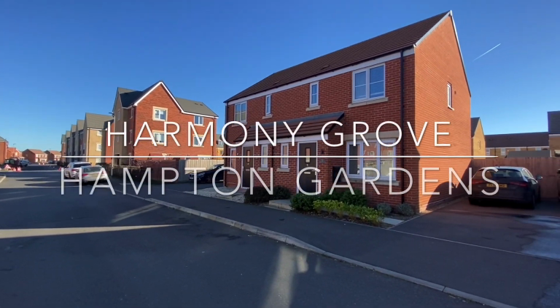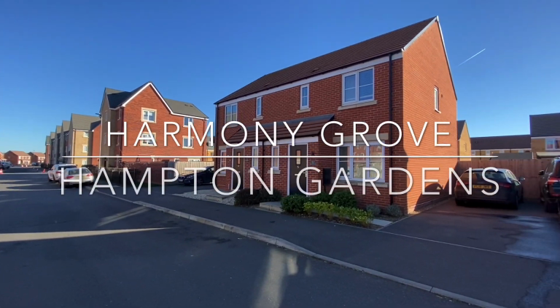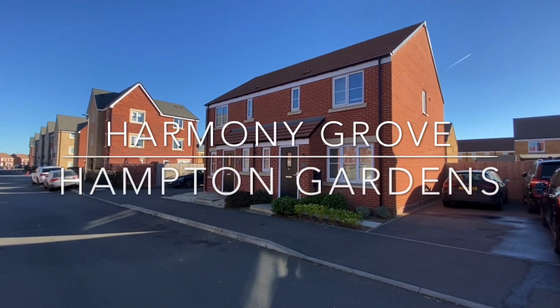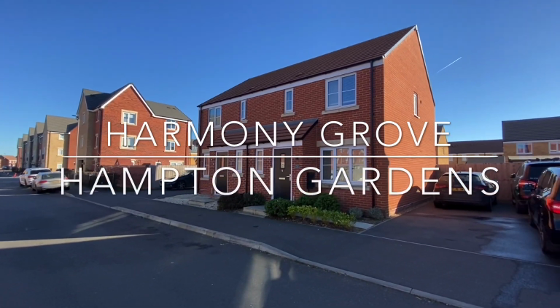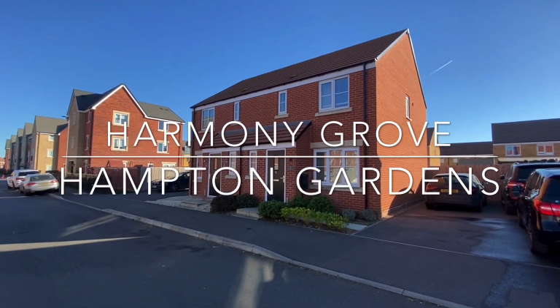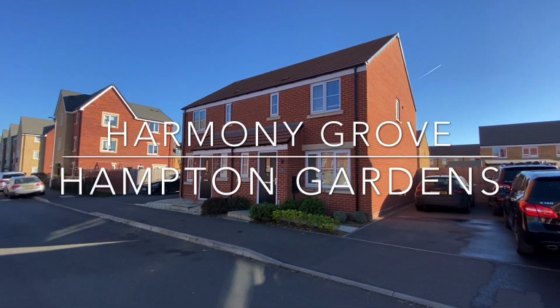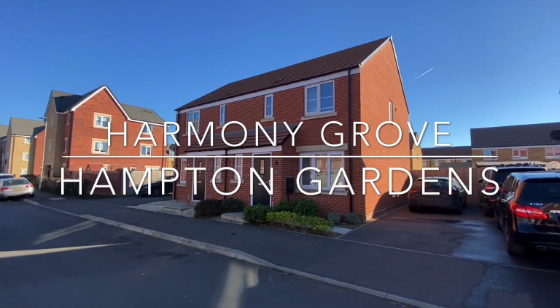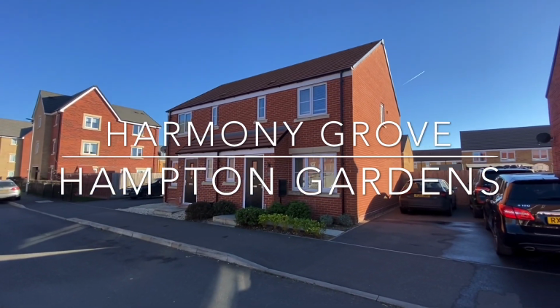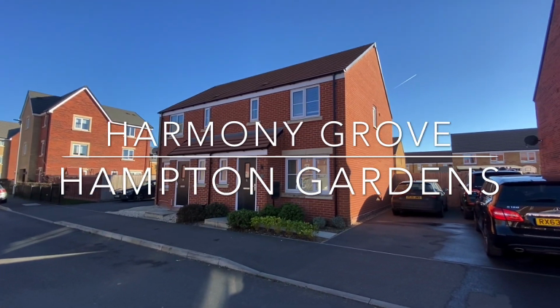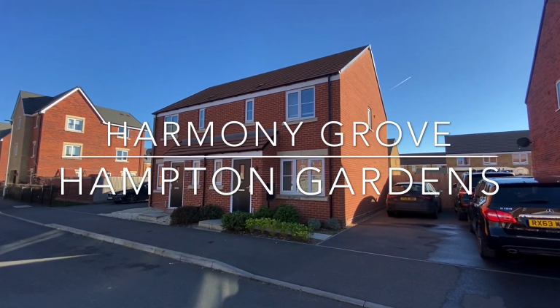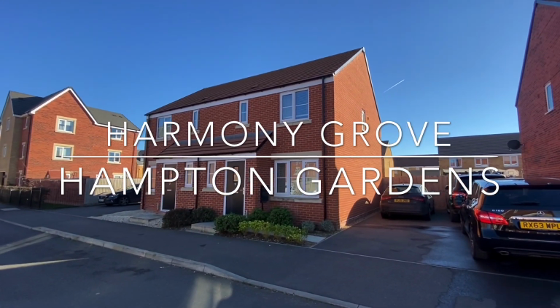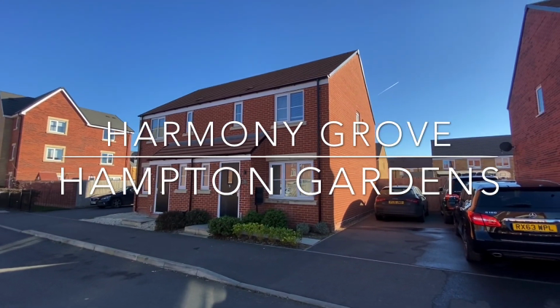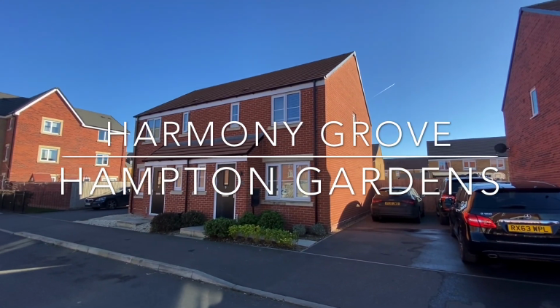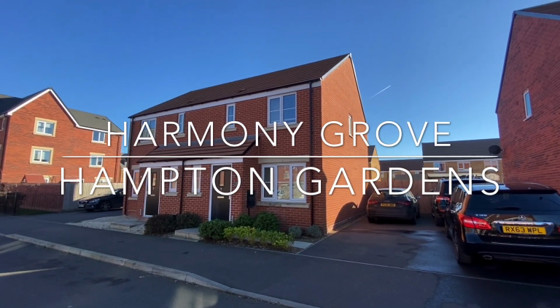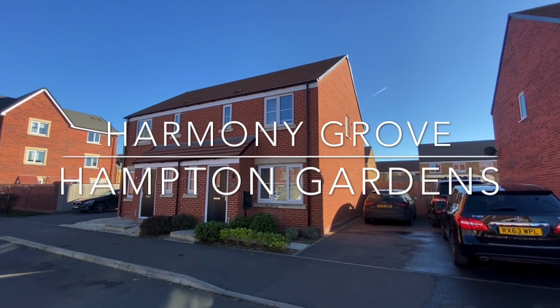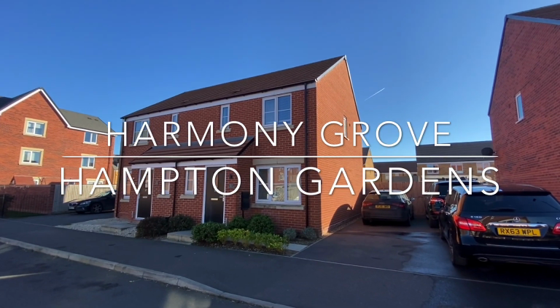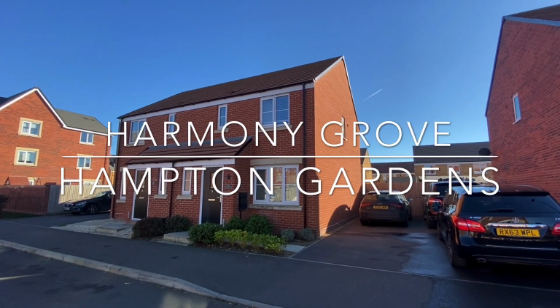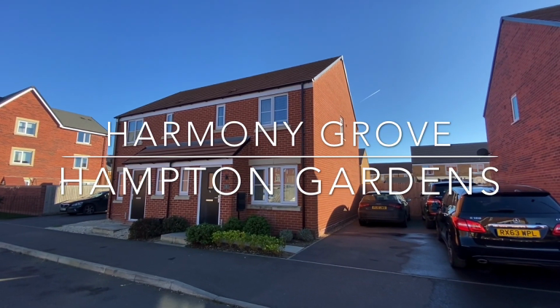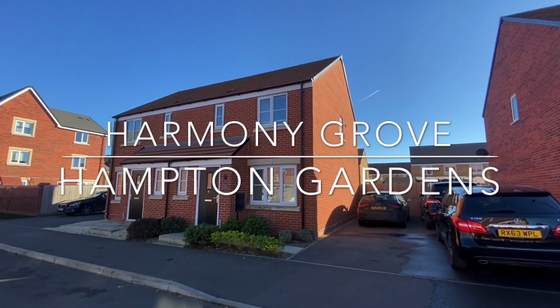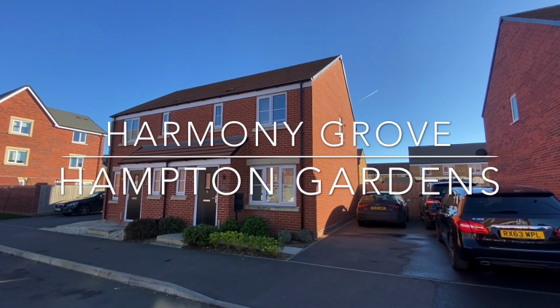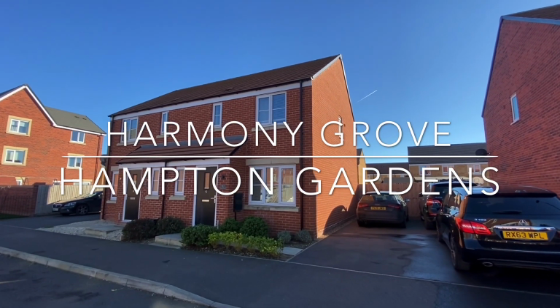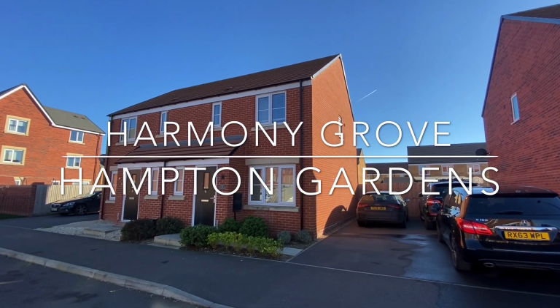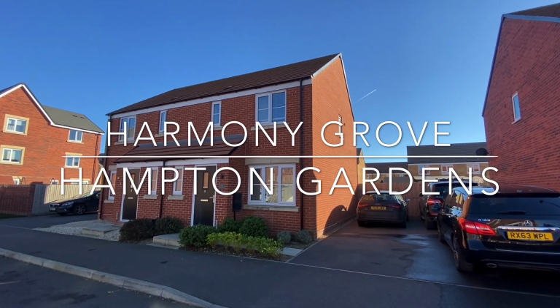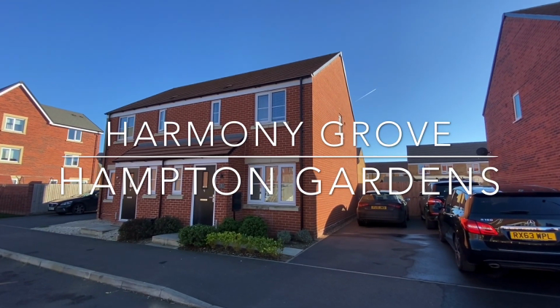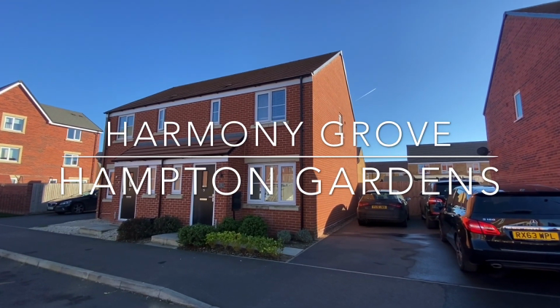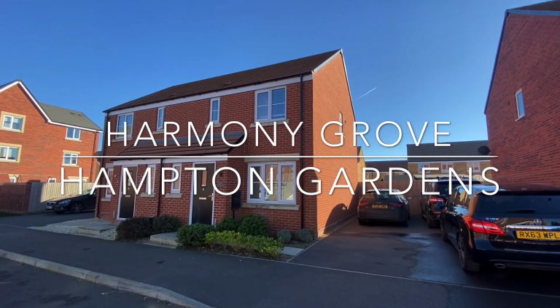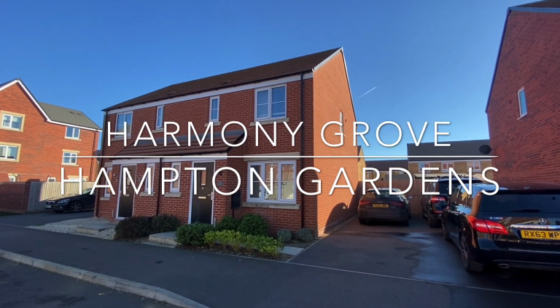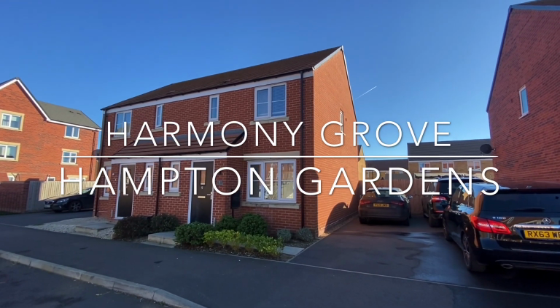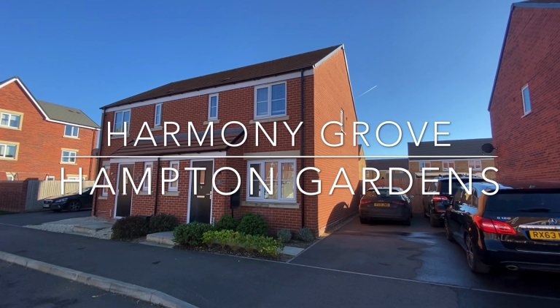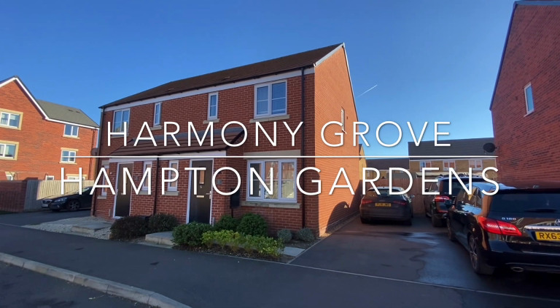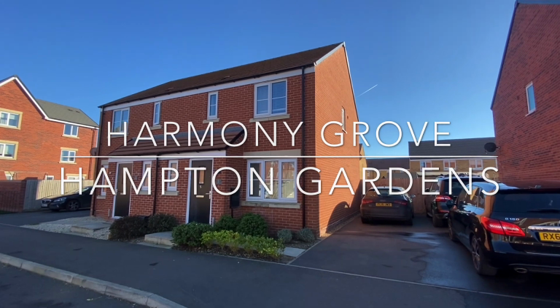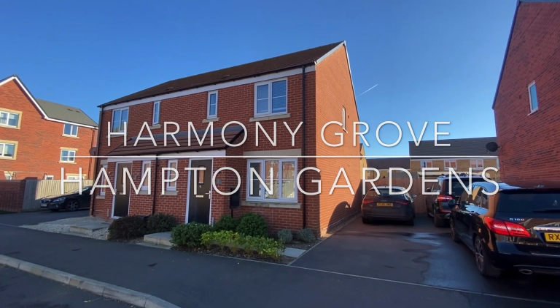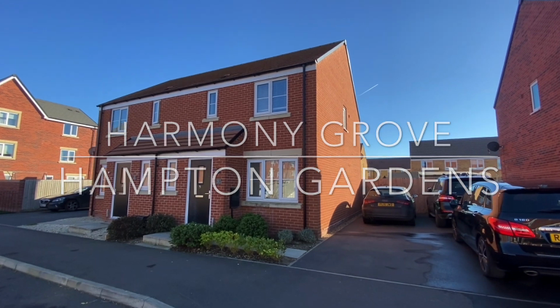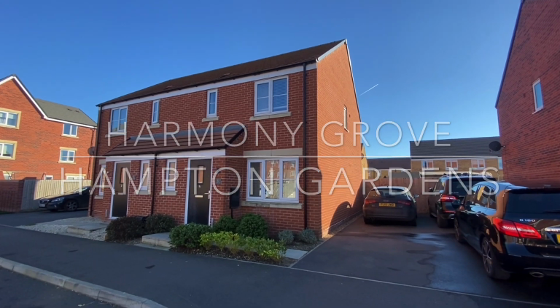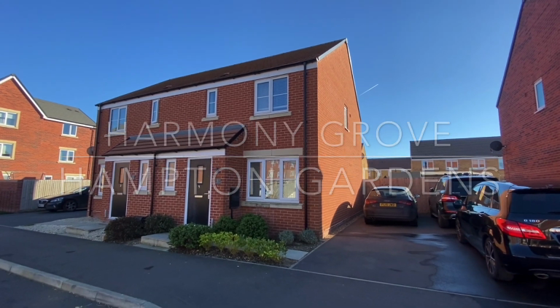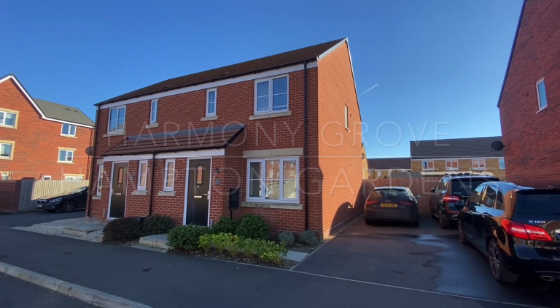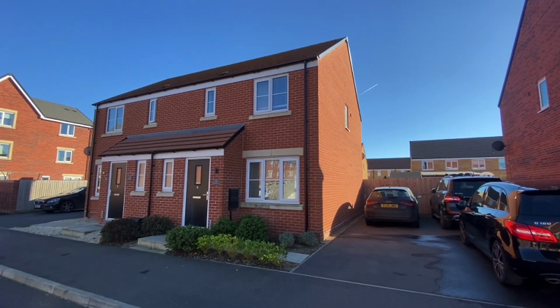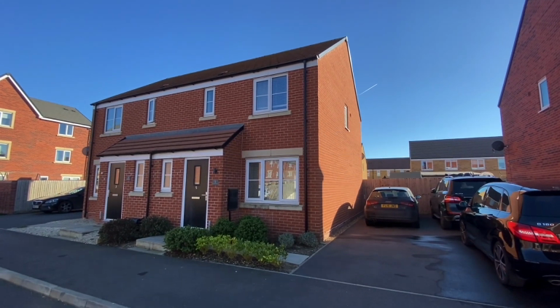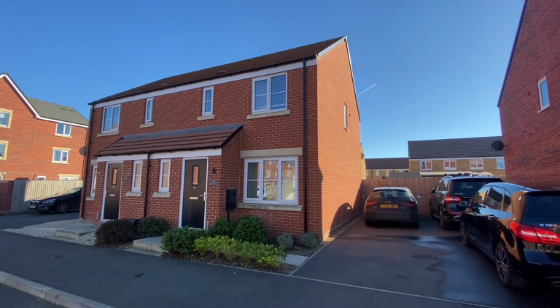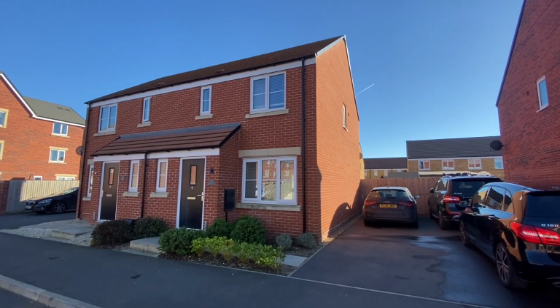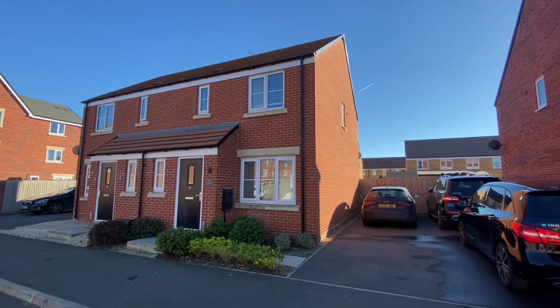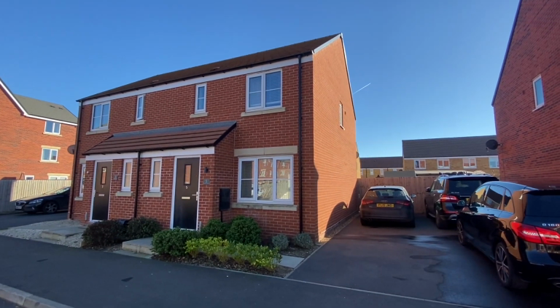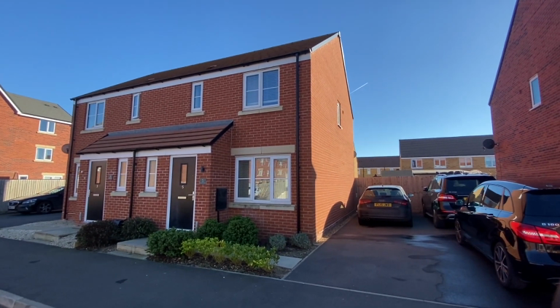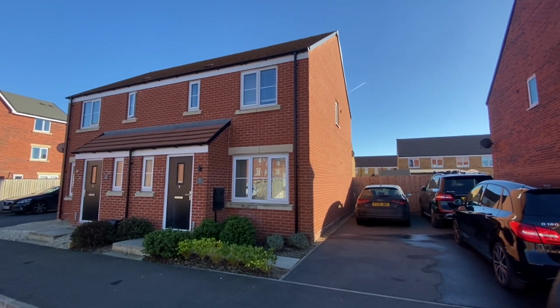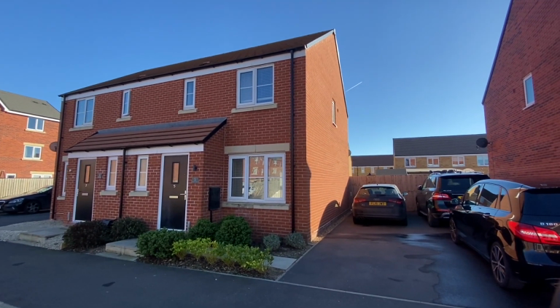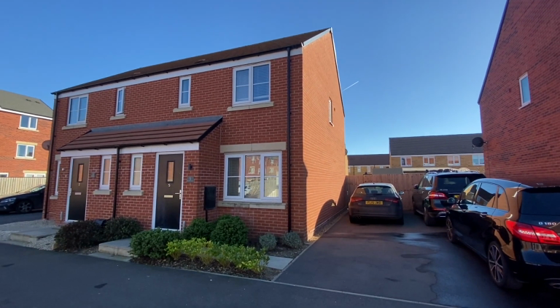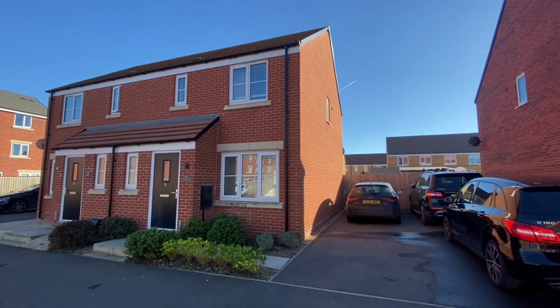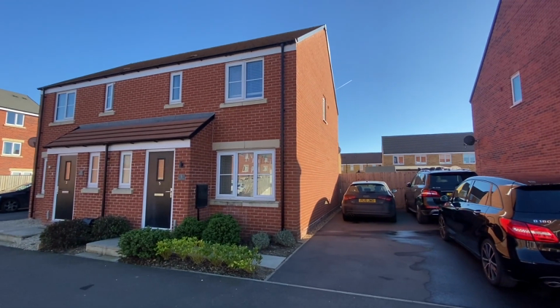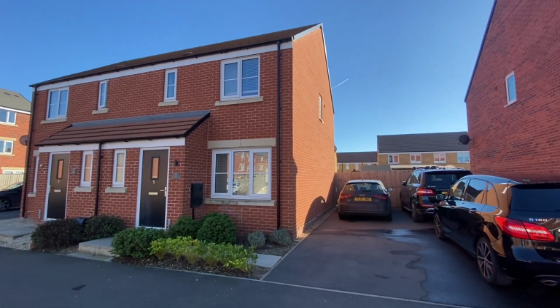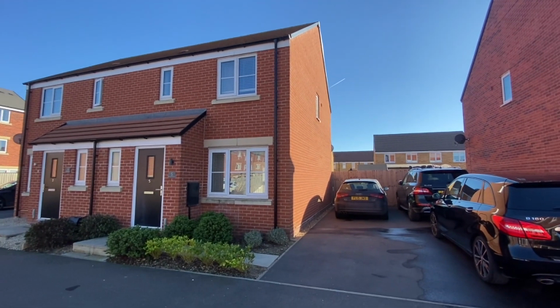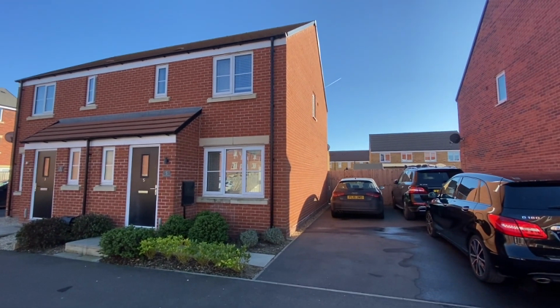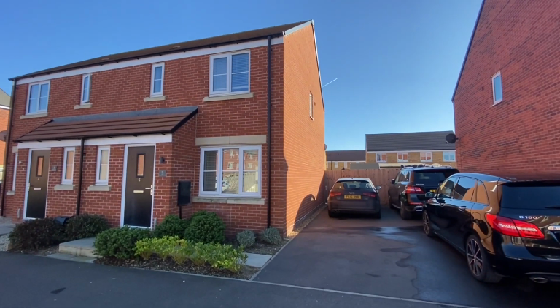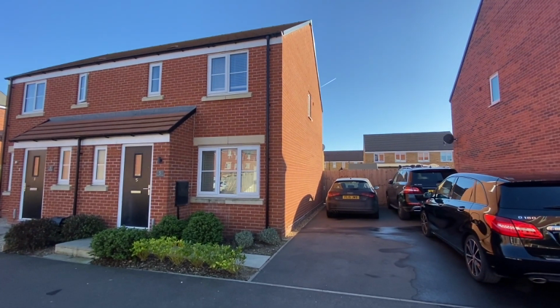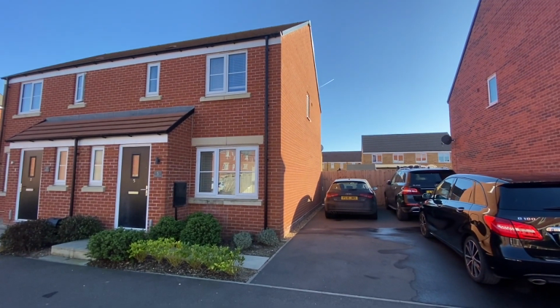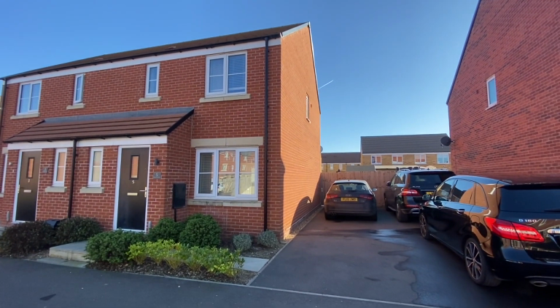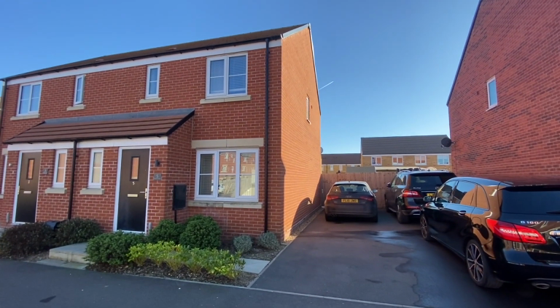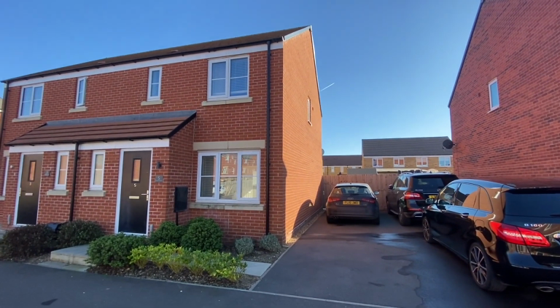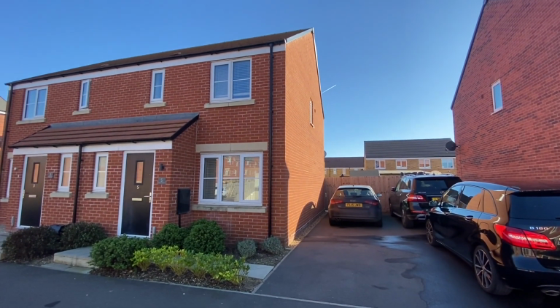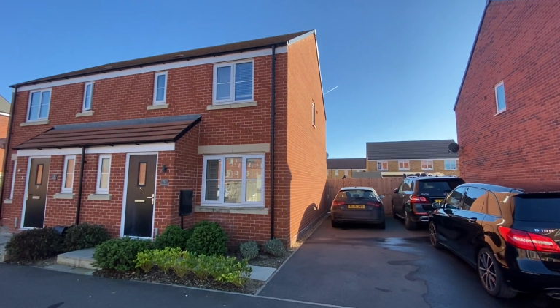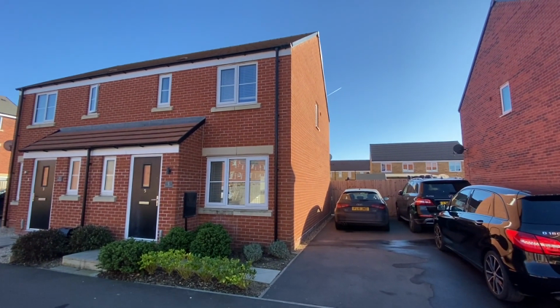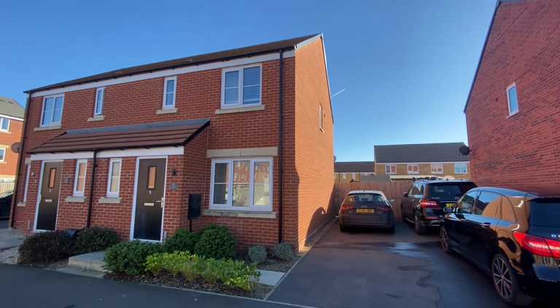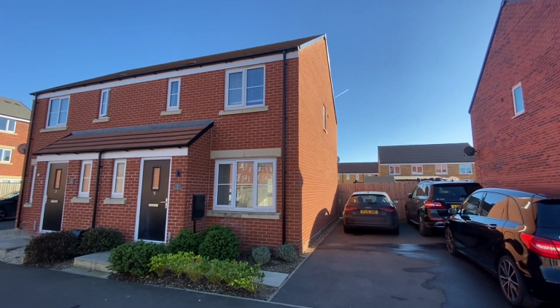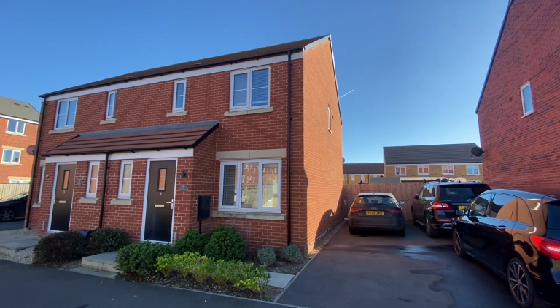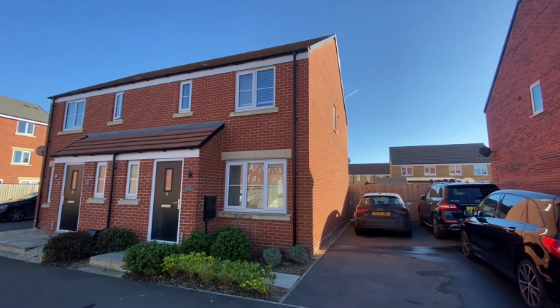Welcome to Harmony Grove, where this modern semi-detached family home is available to let within Hampton Gardens.